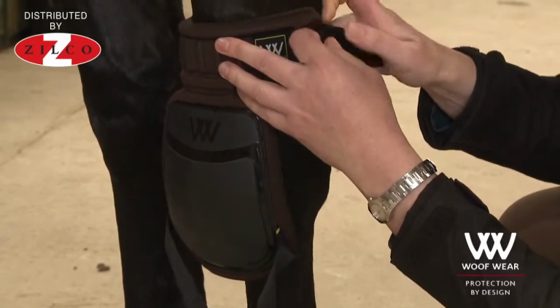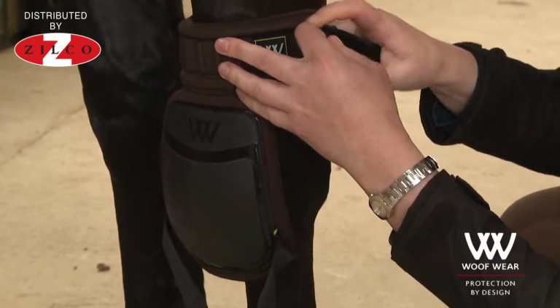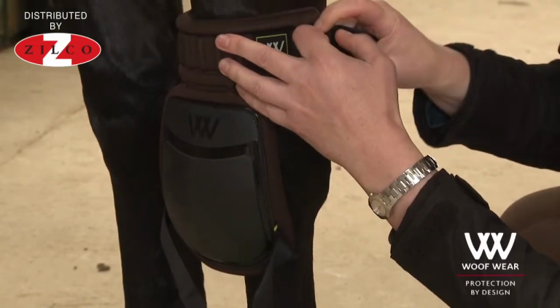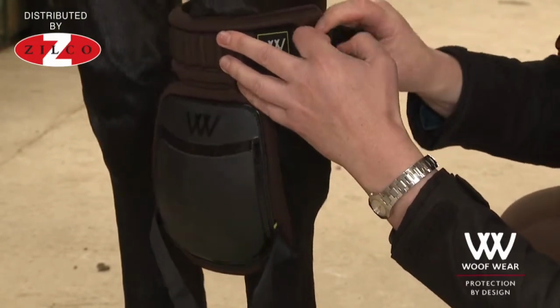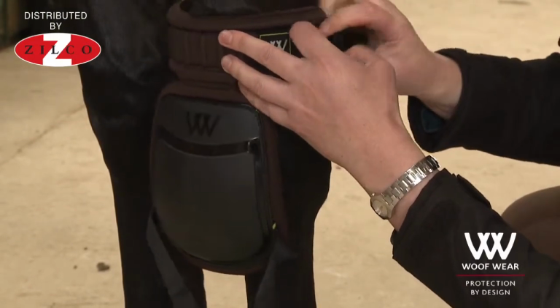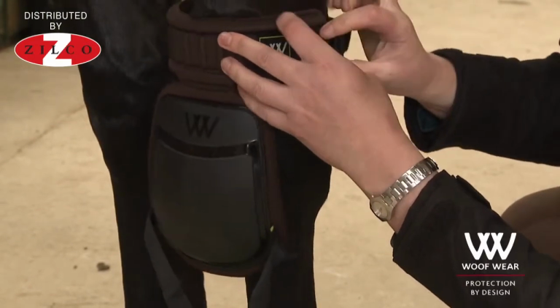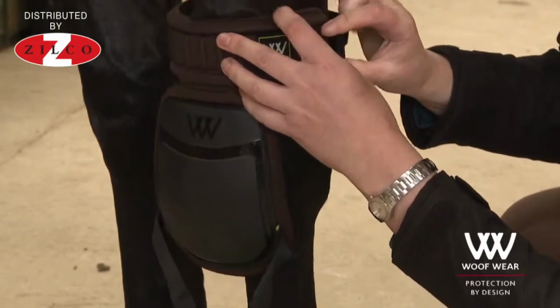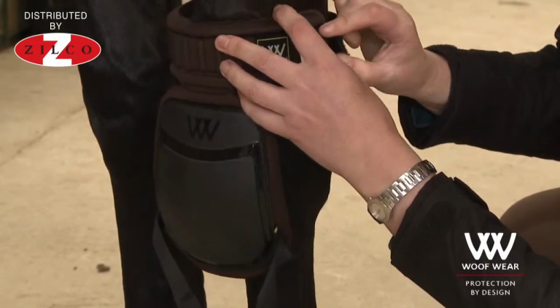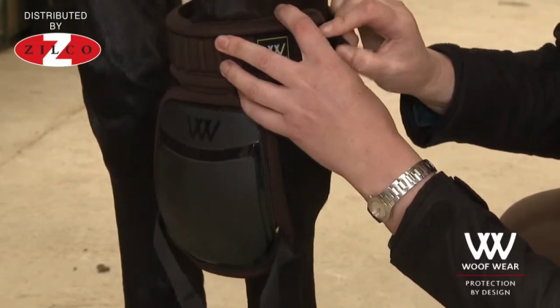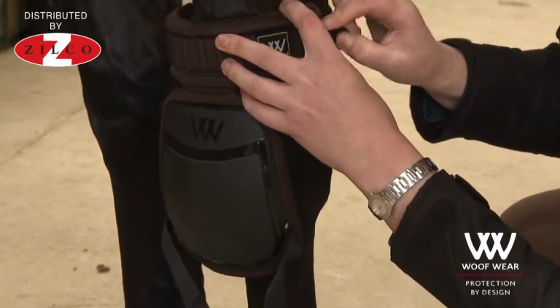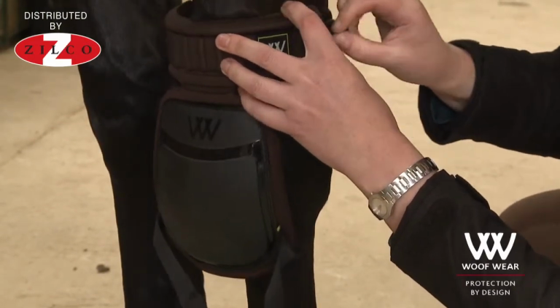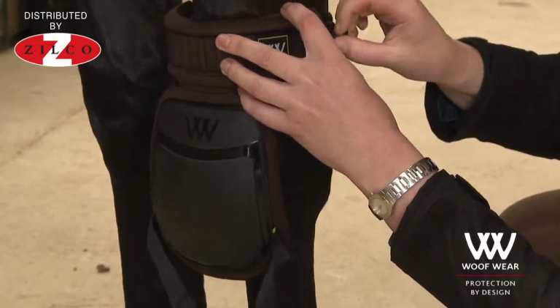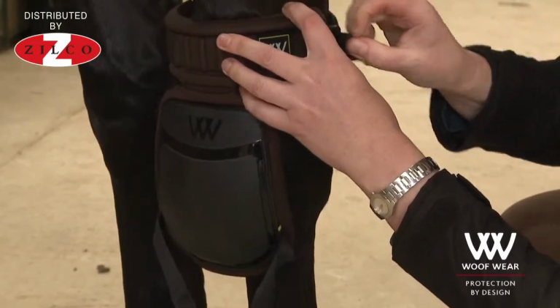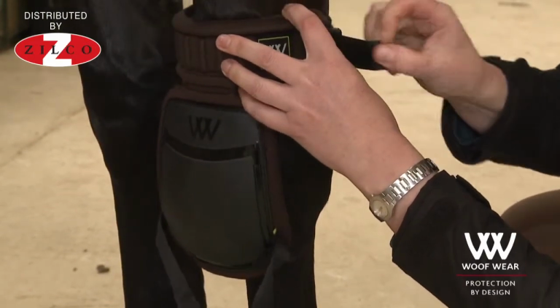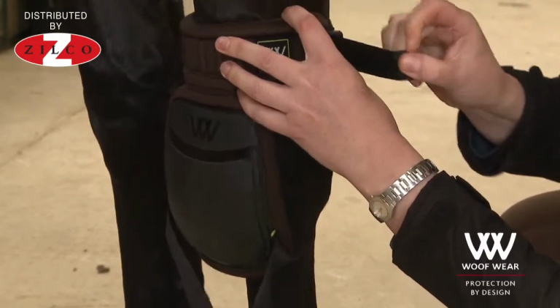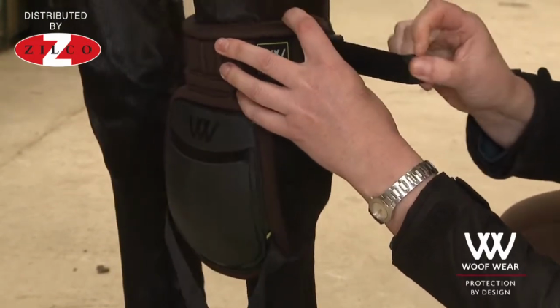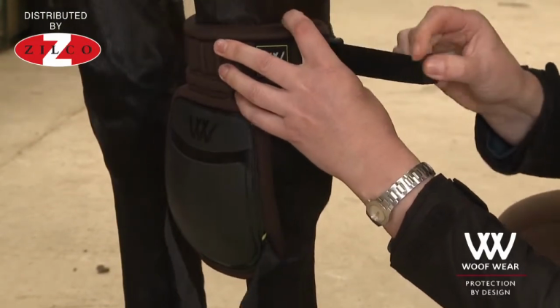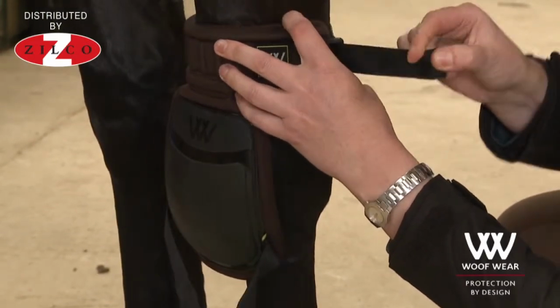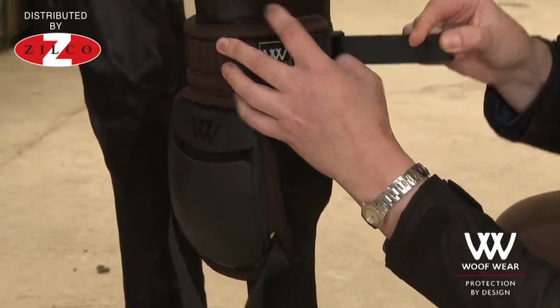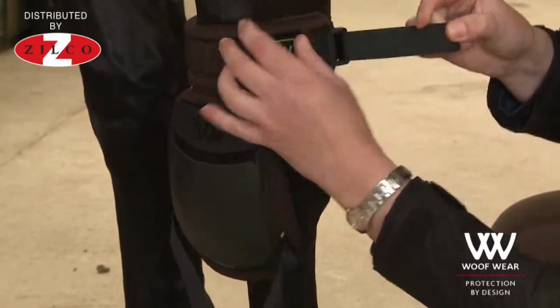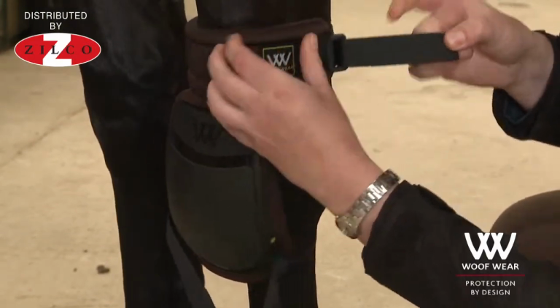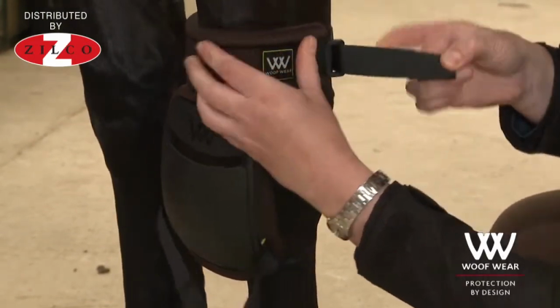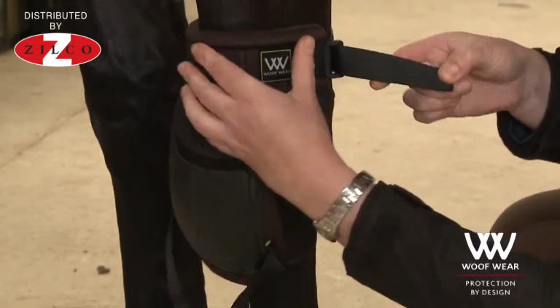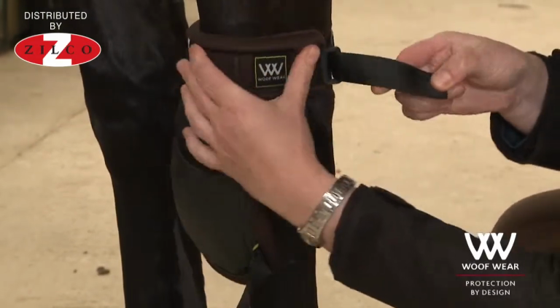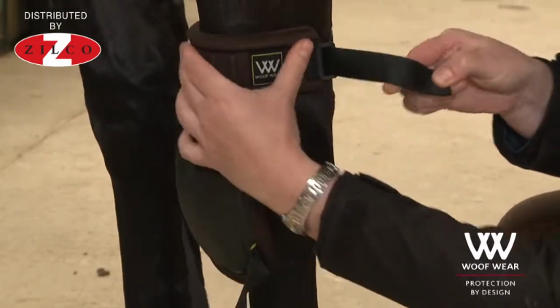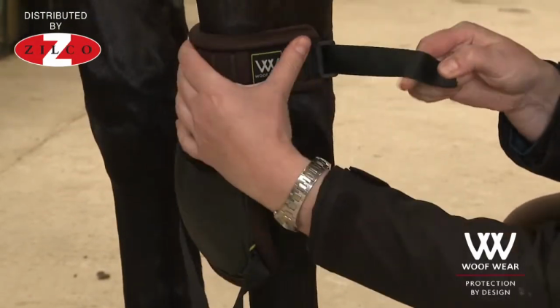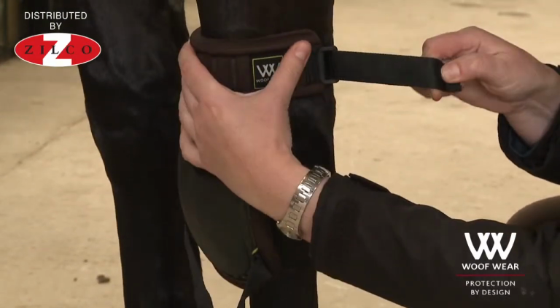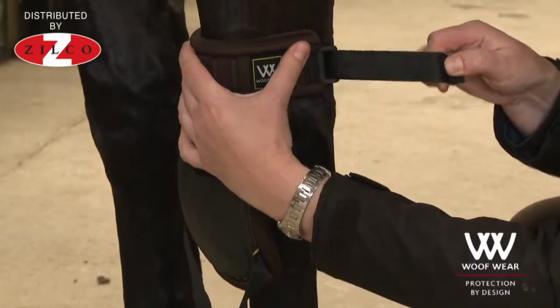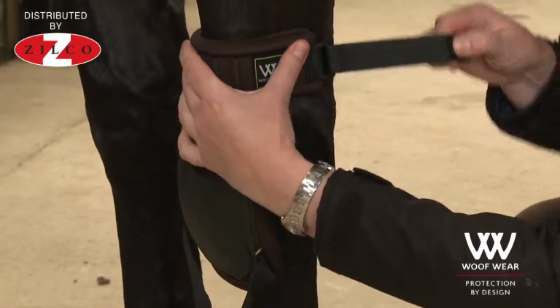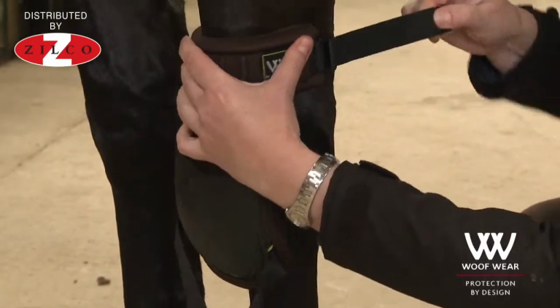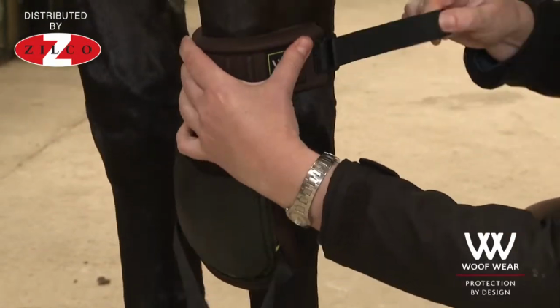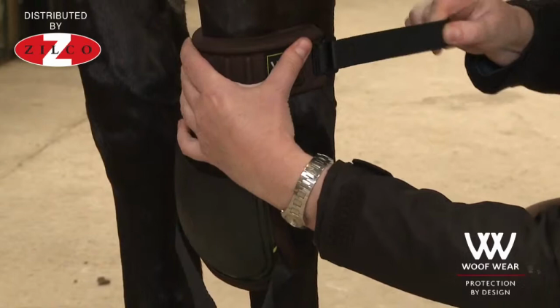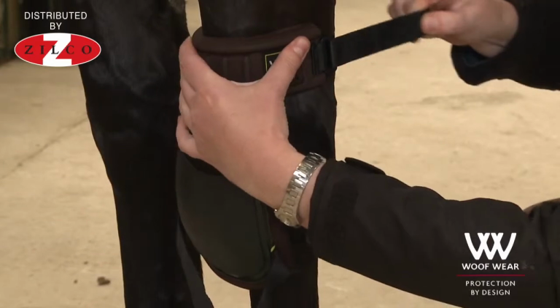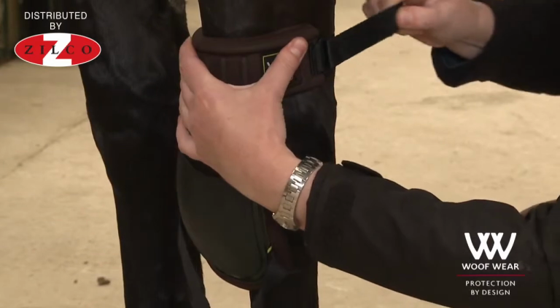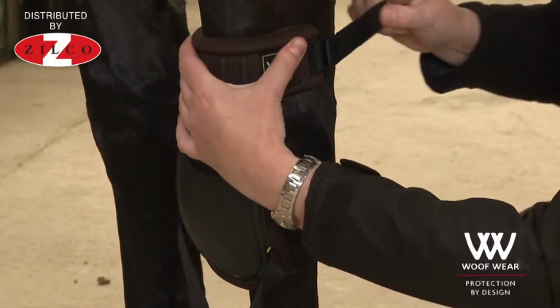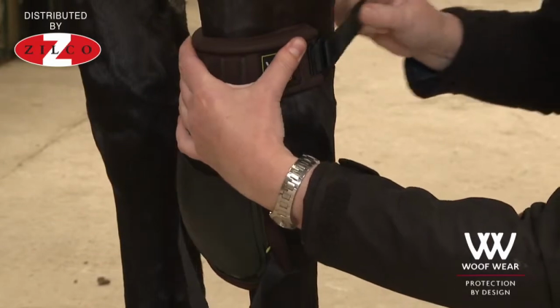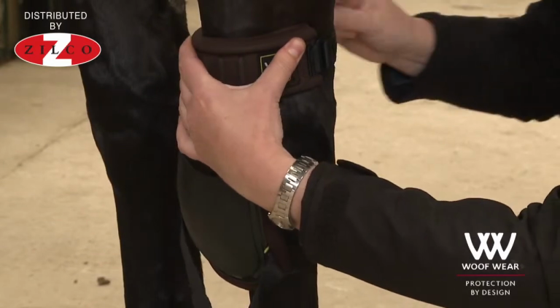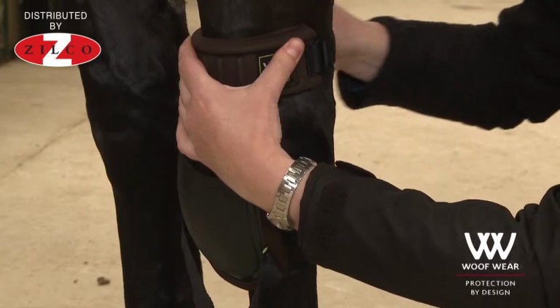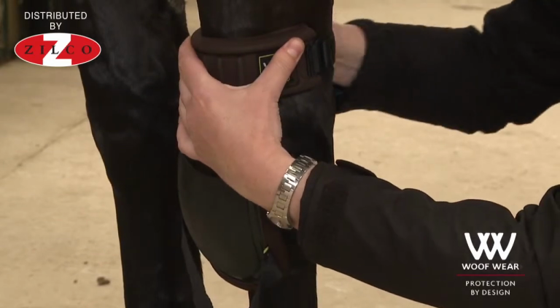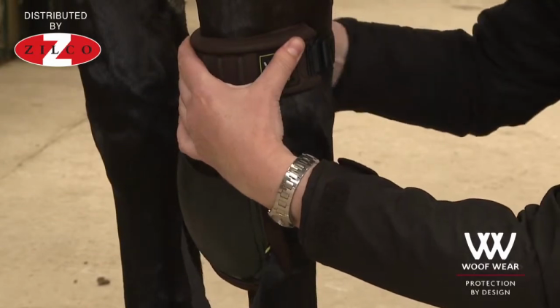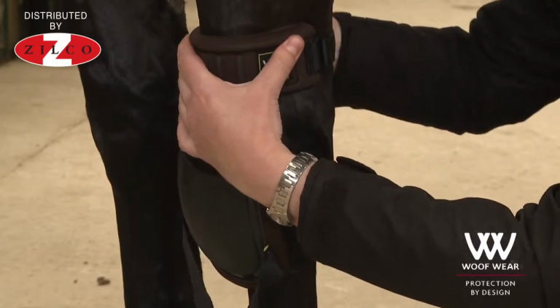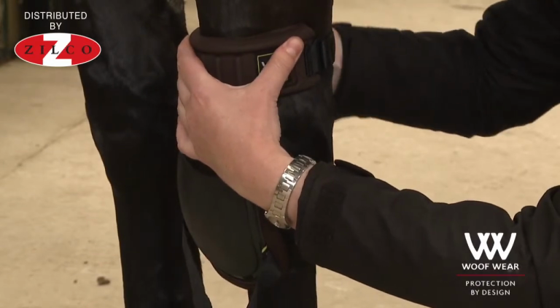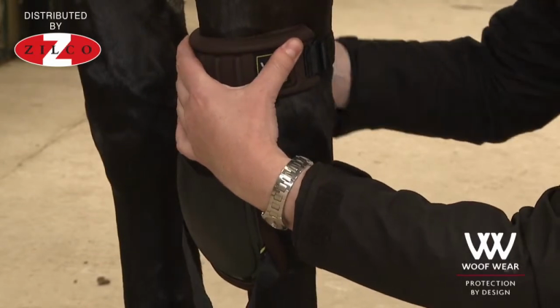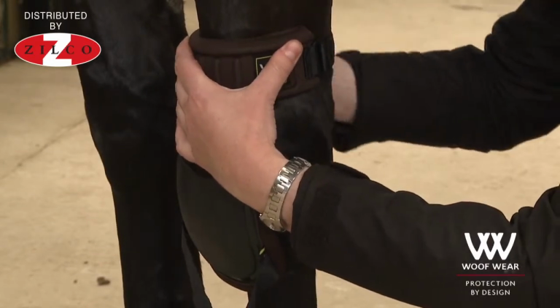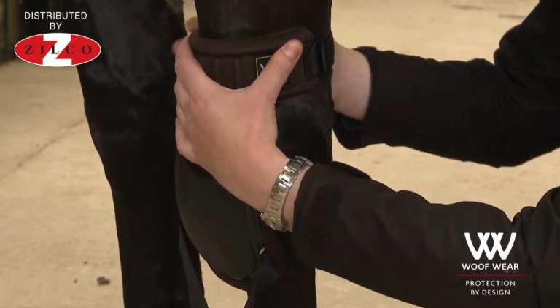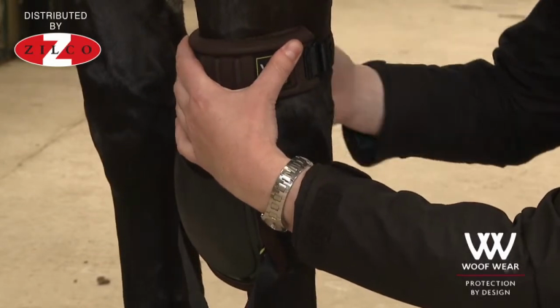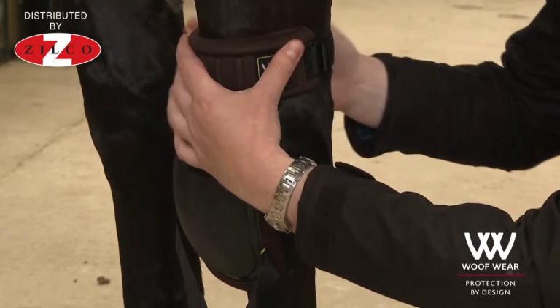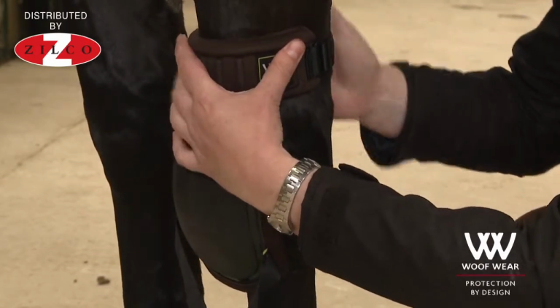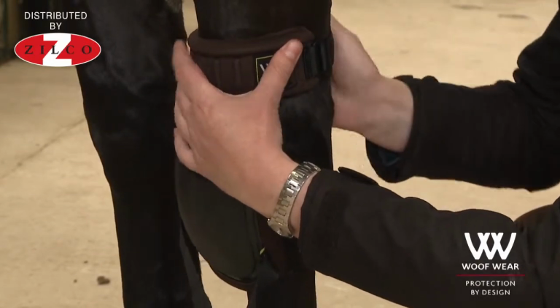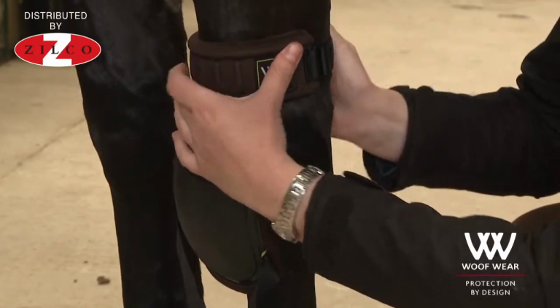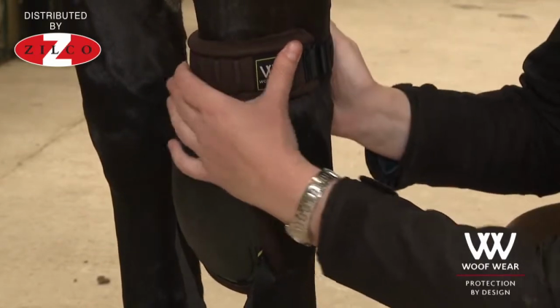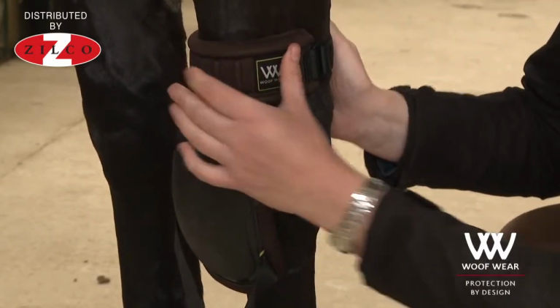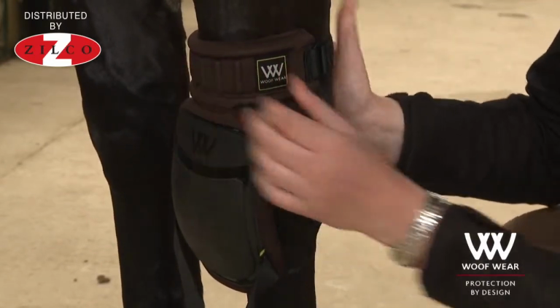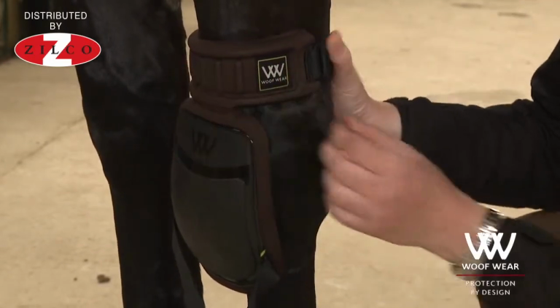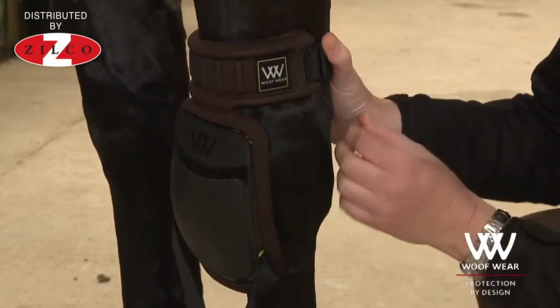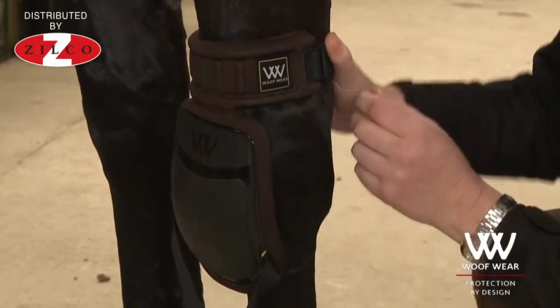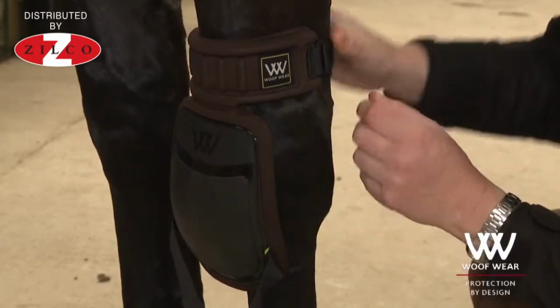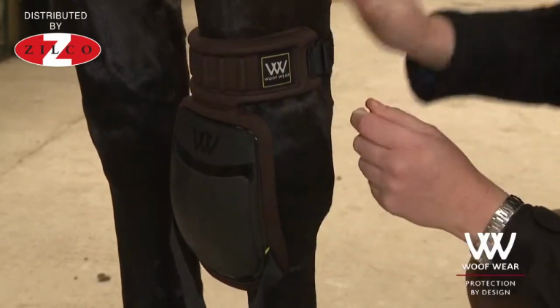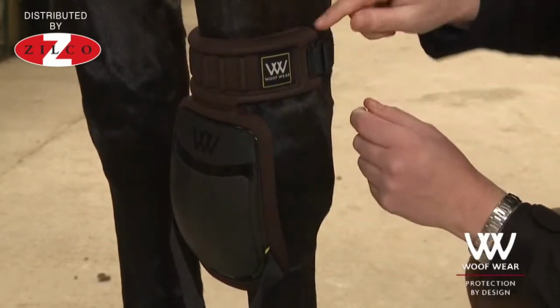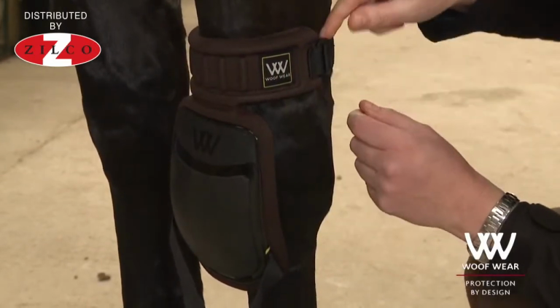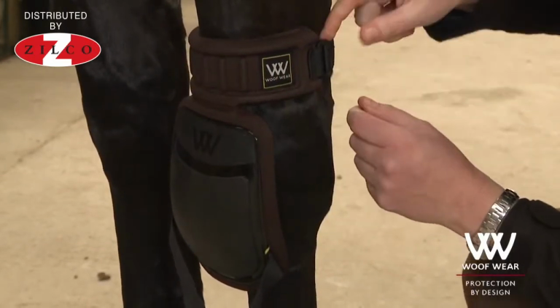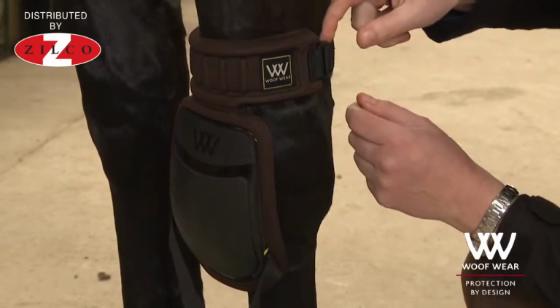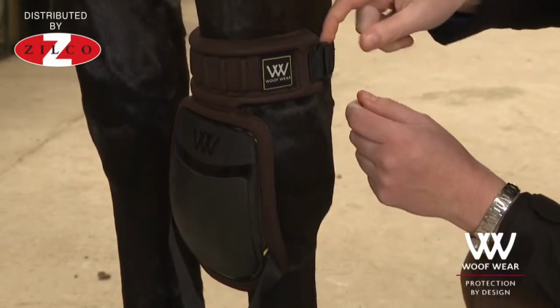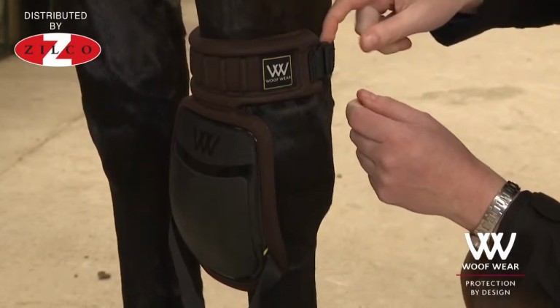In order to help the boot do its job and to stay in place, you must be sure that you do this top strap up really quite snugly.